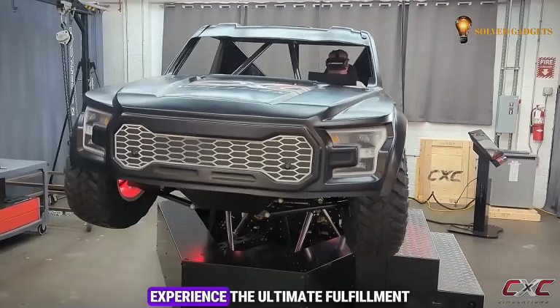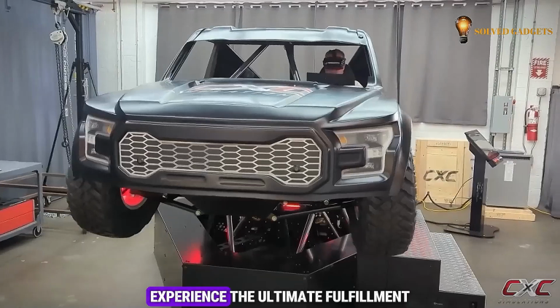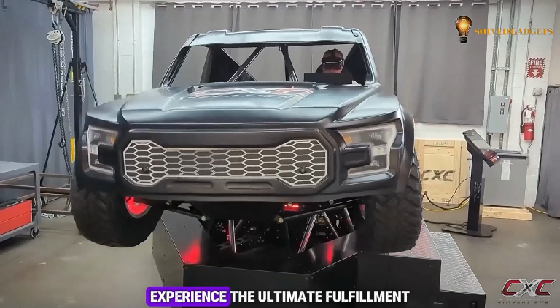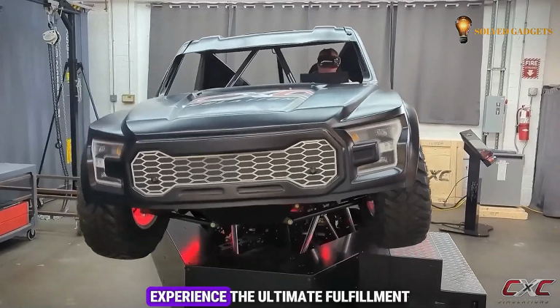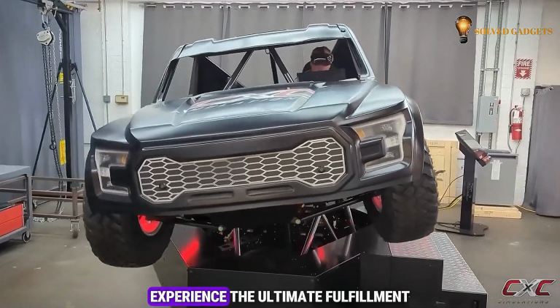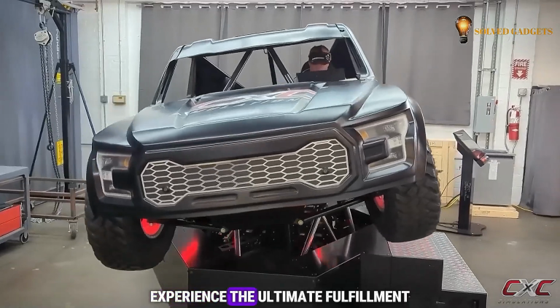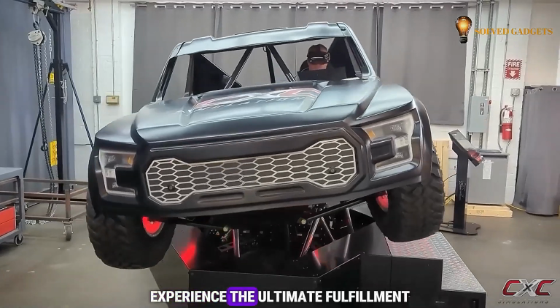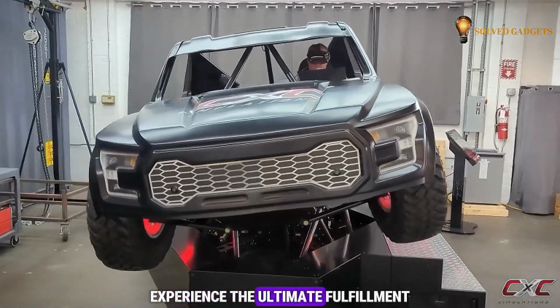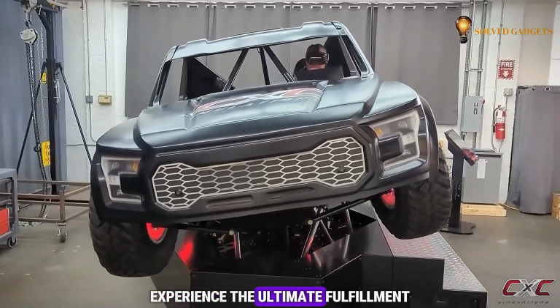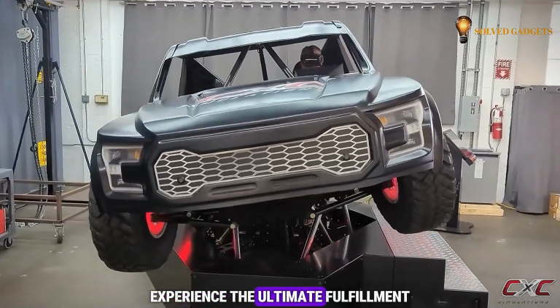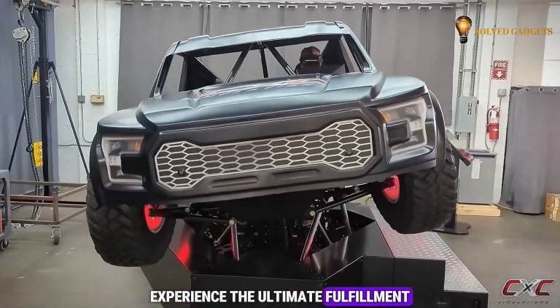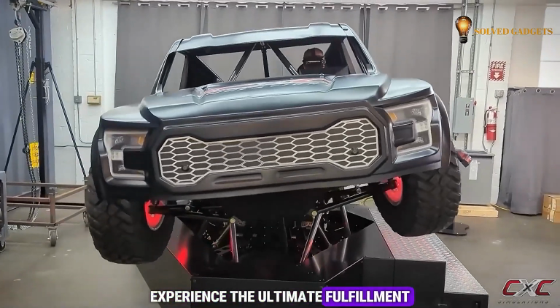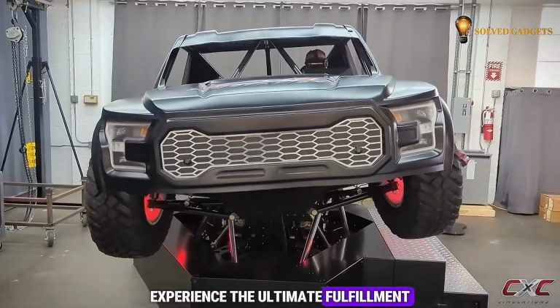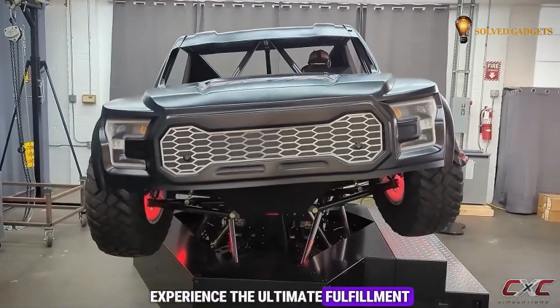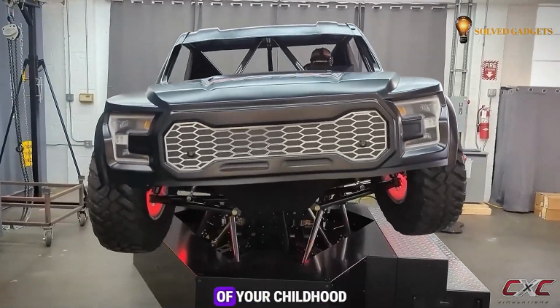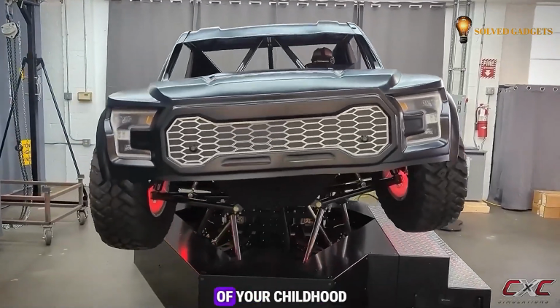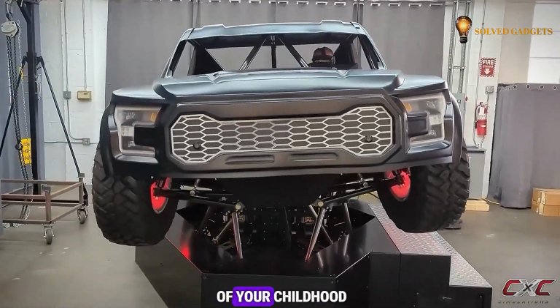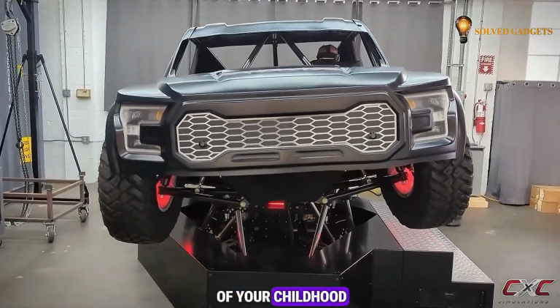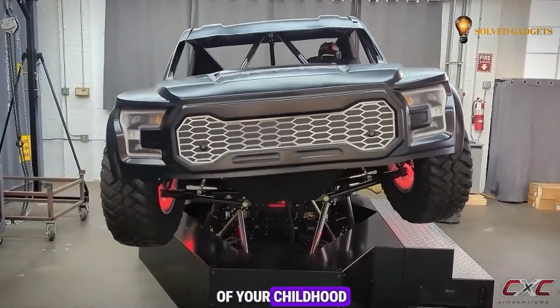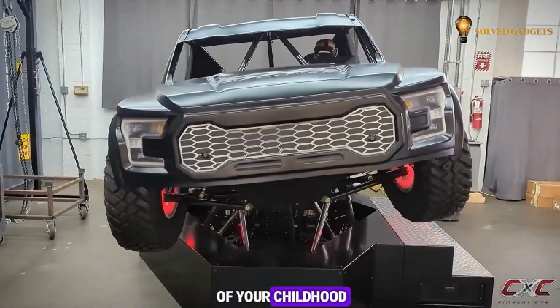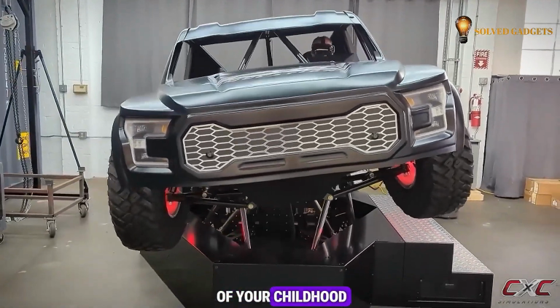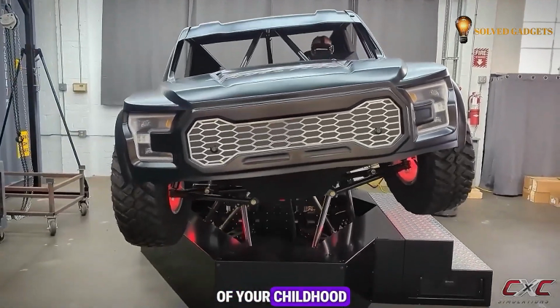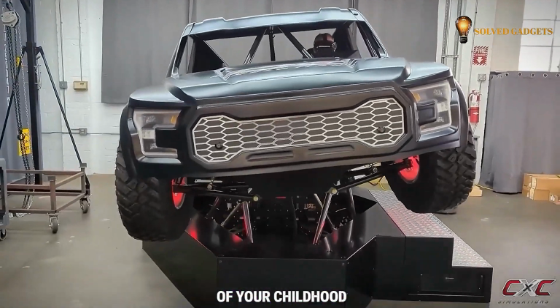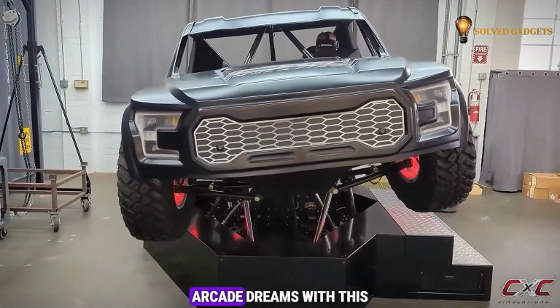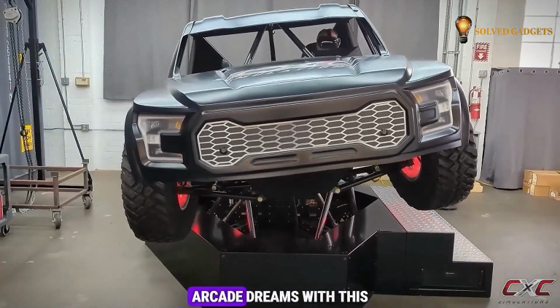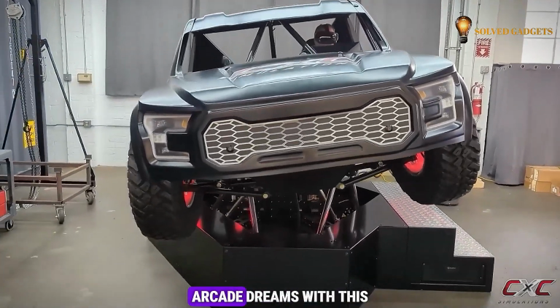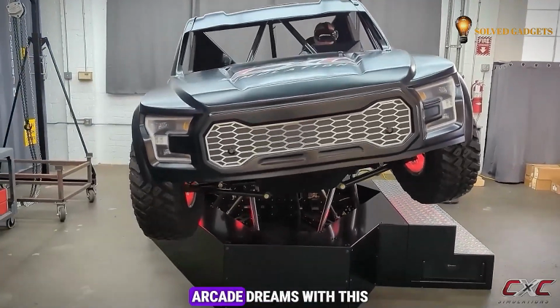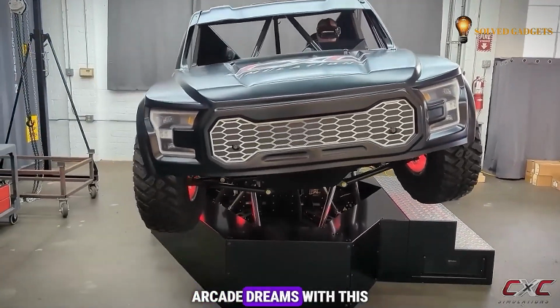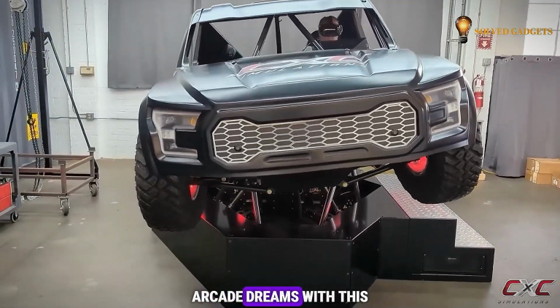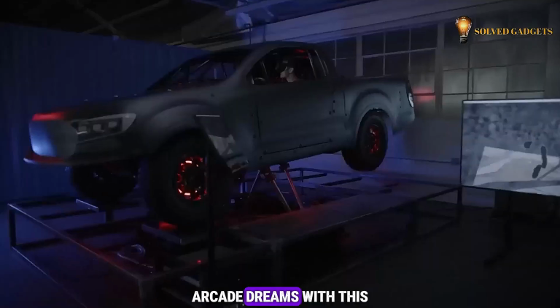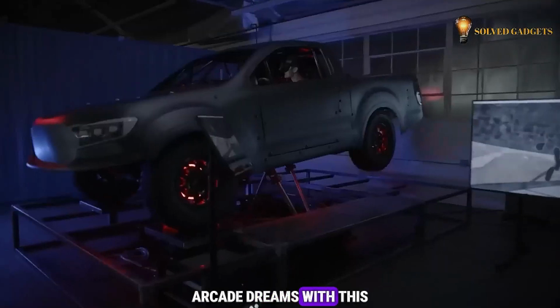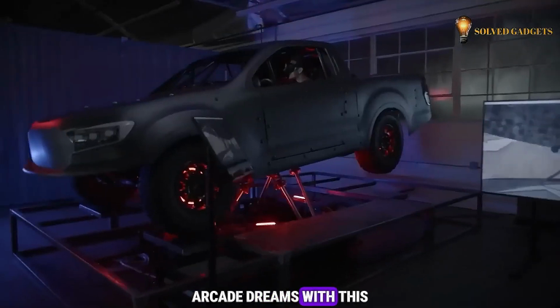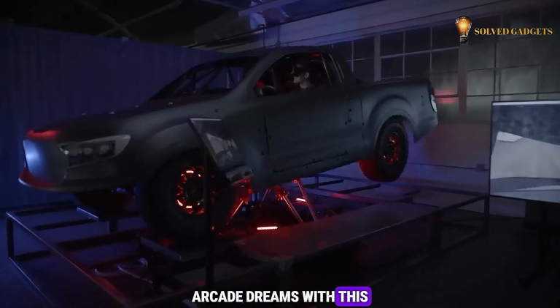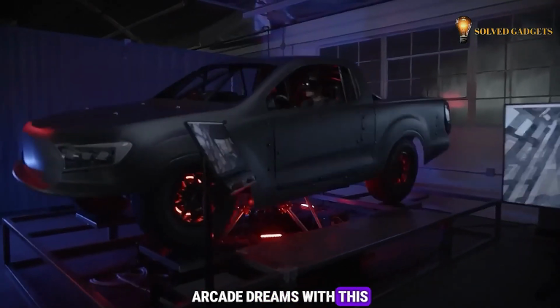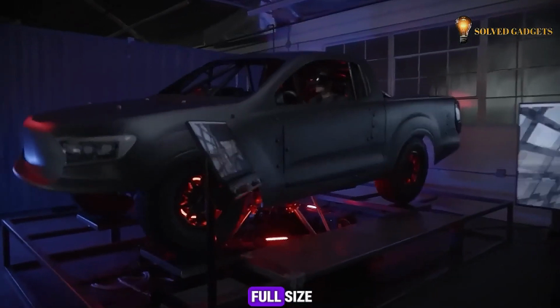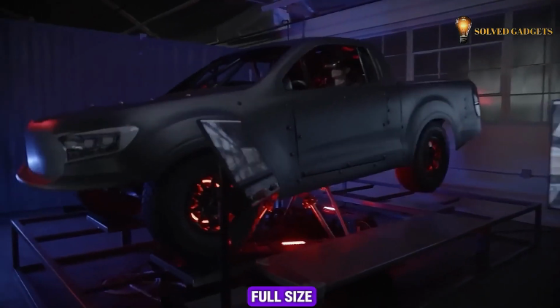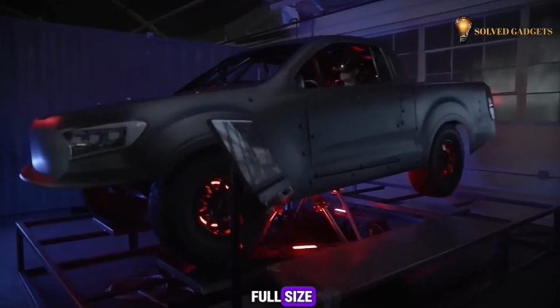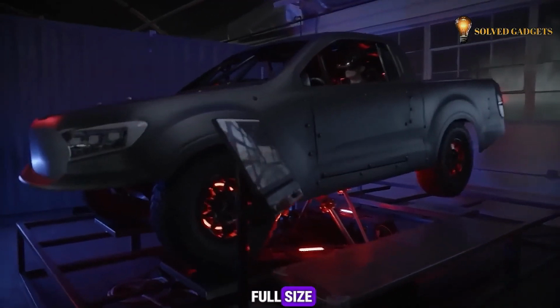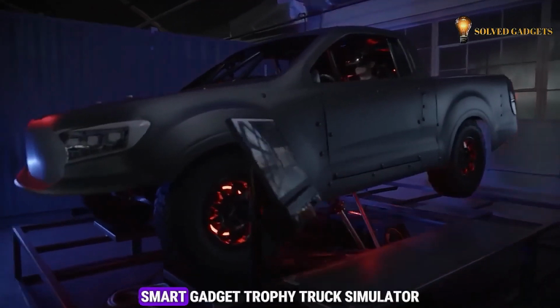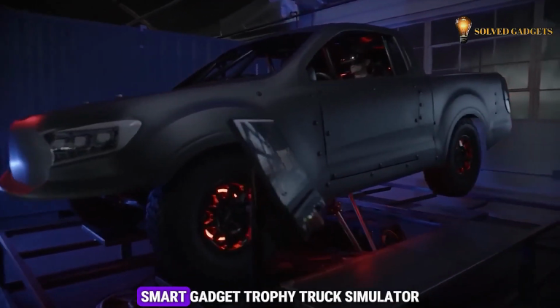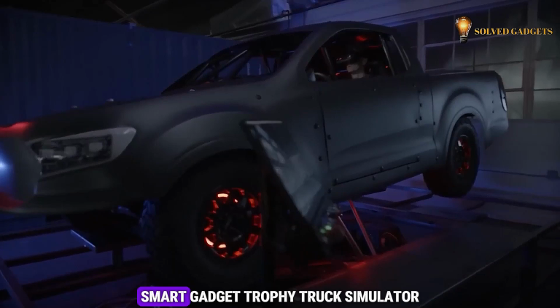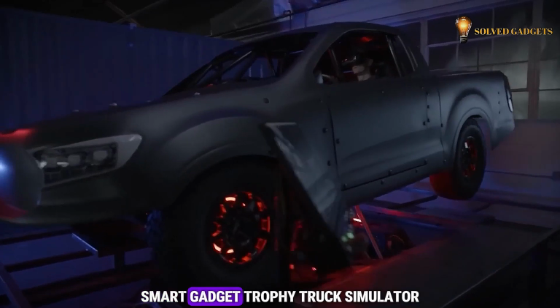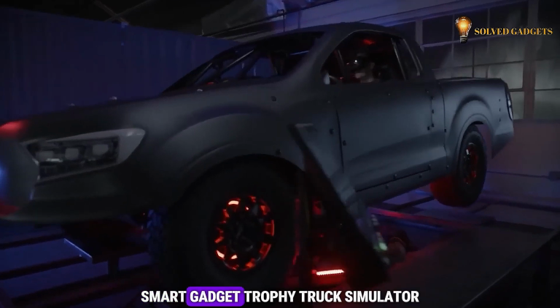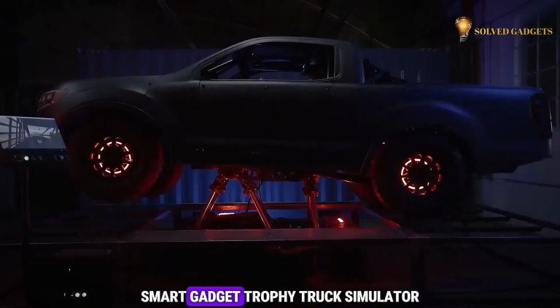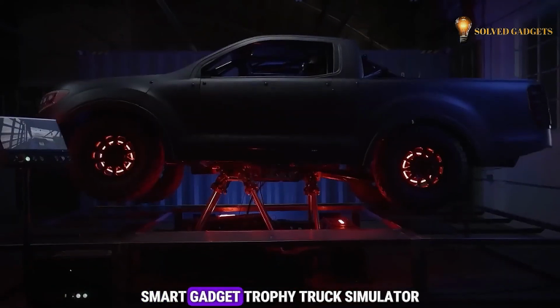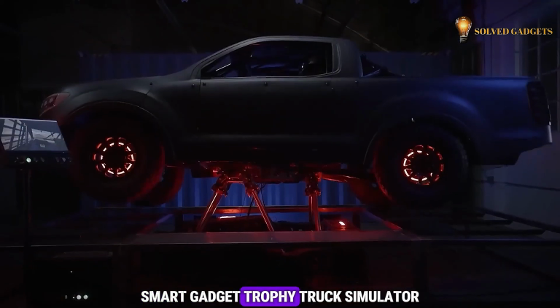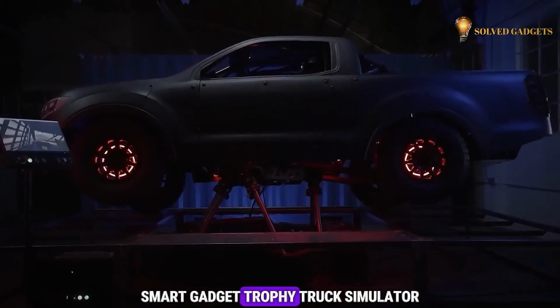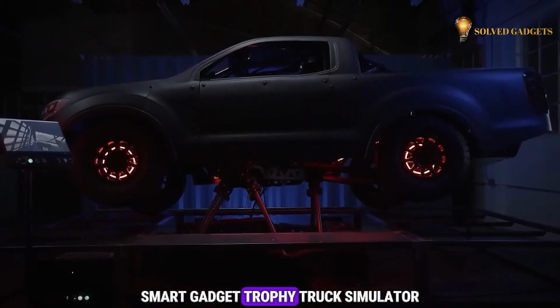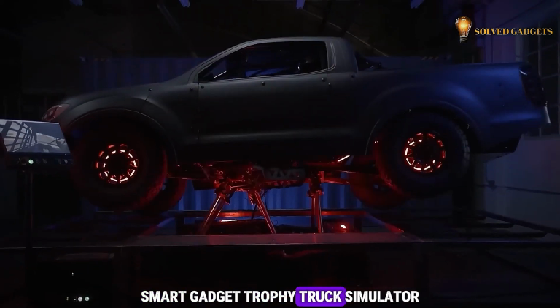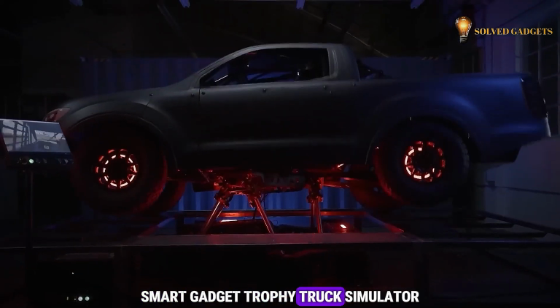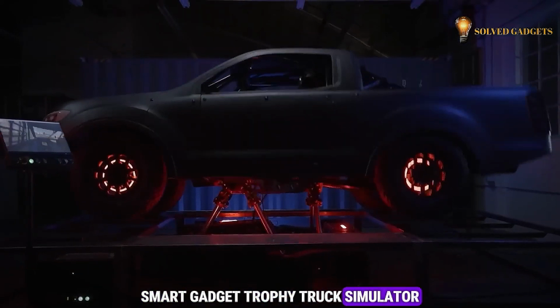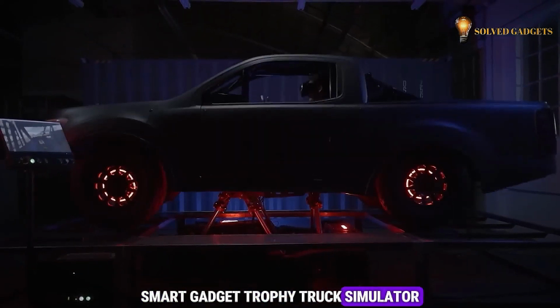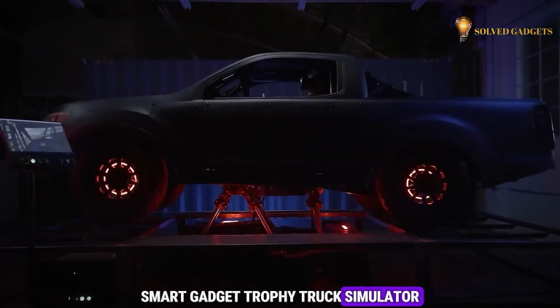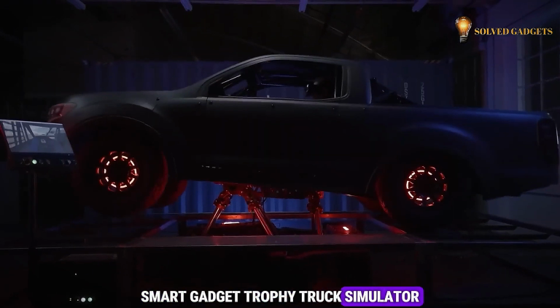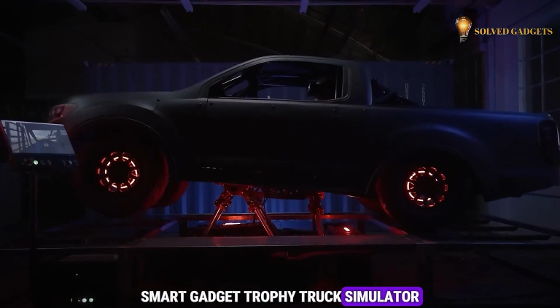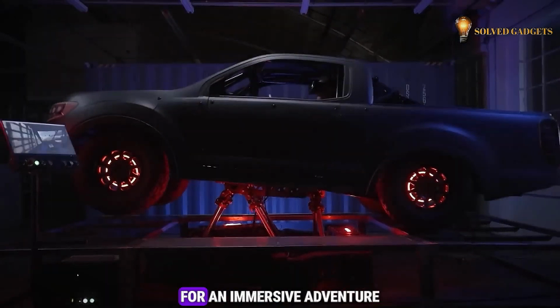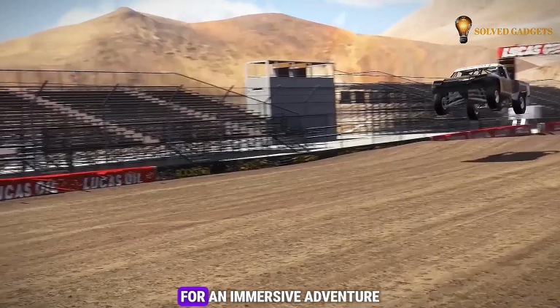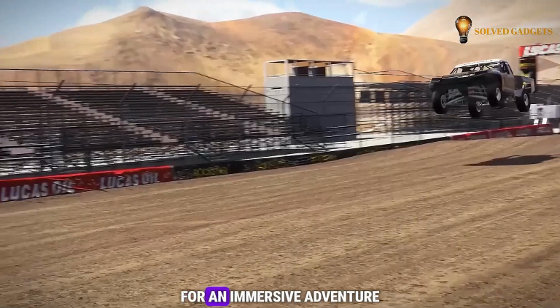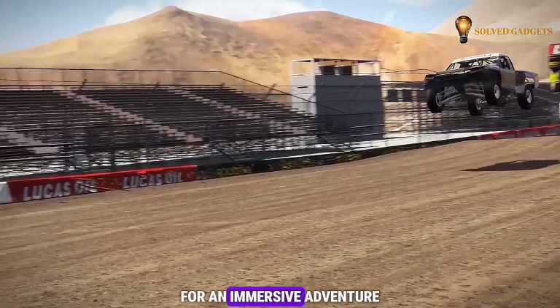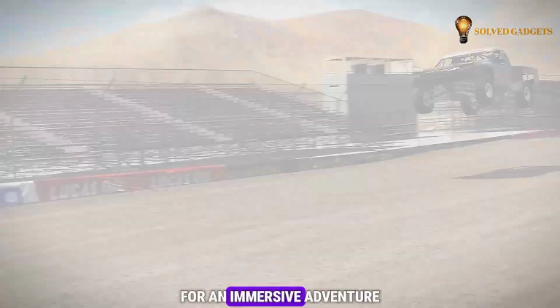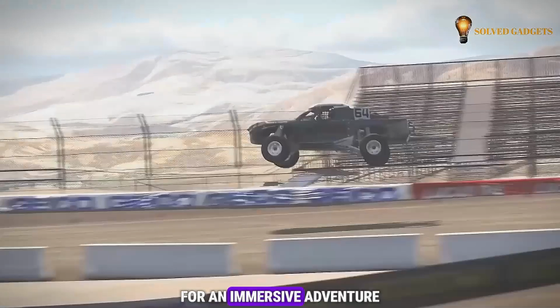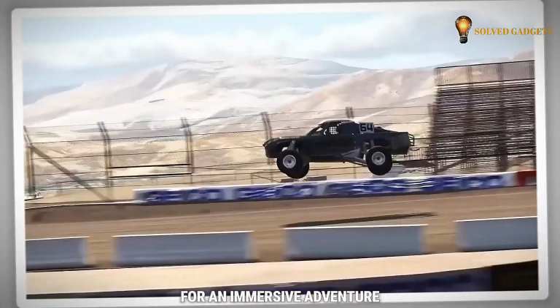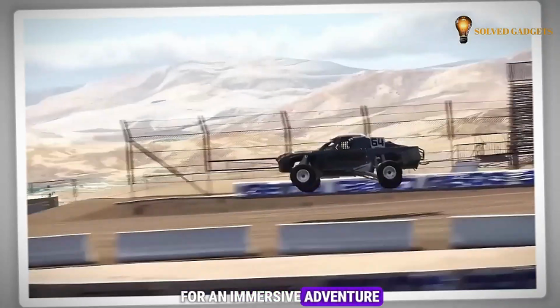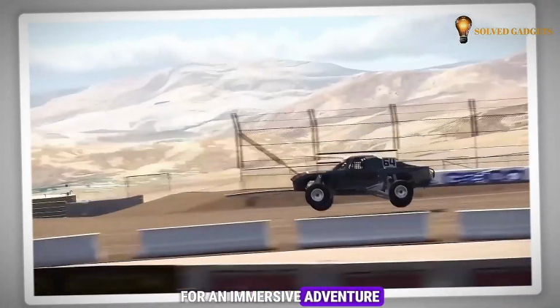Experience the ultimate fulfillment of your childhood arcade dreams with this full-size smart gadget trophy truck simulator for an immersive adventure.